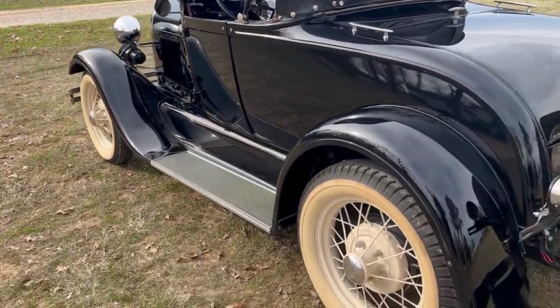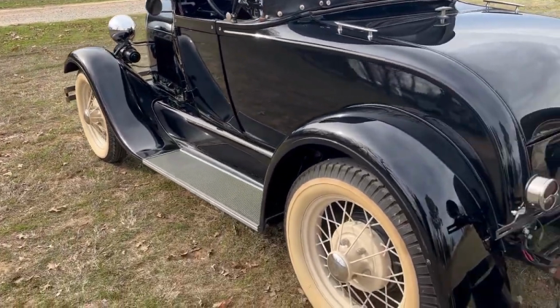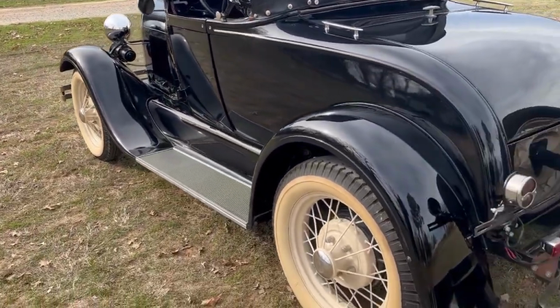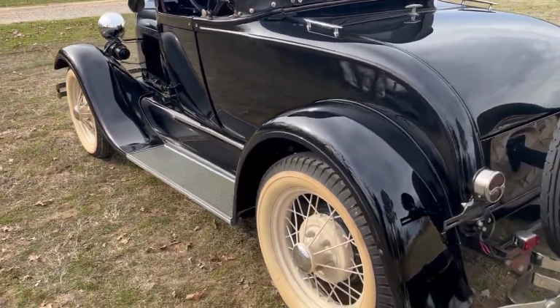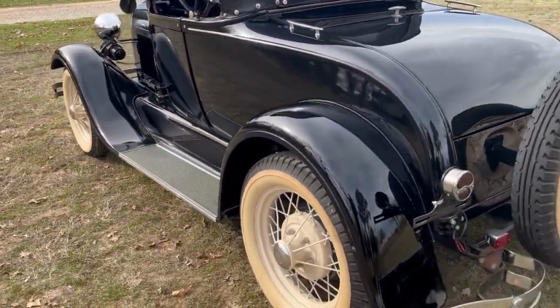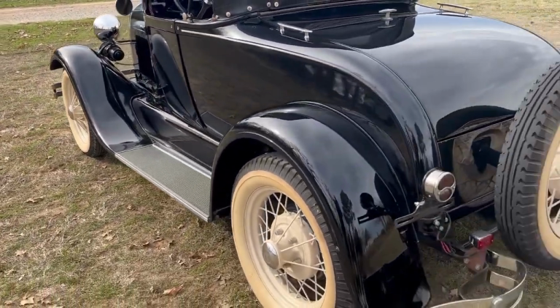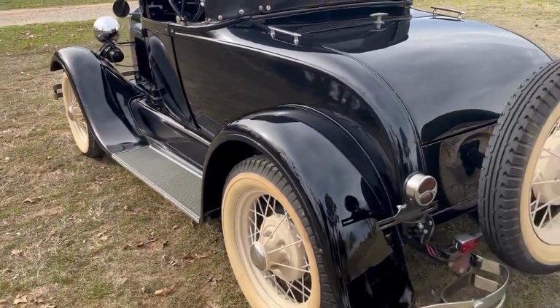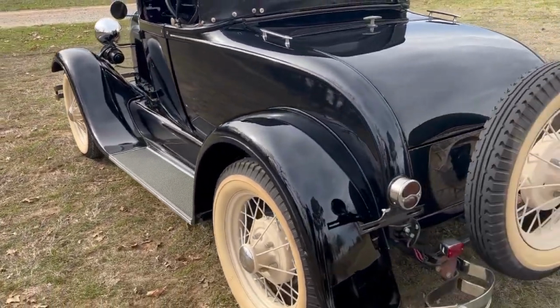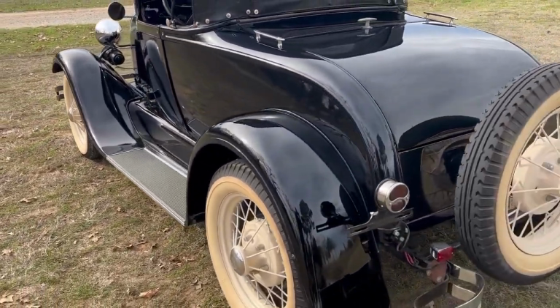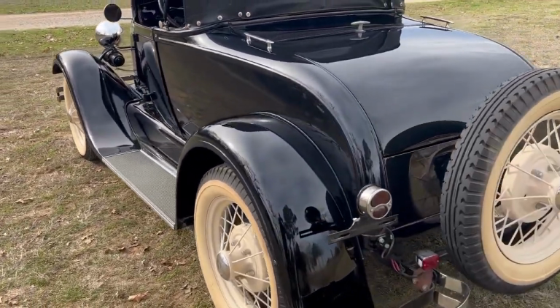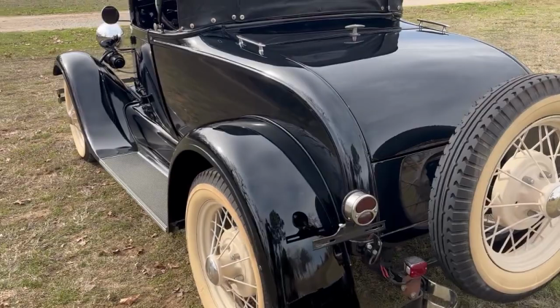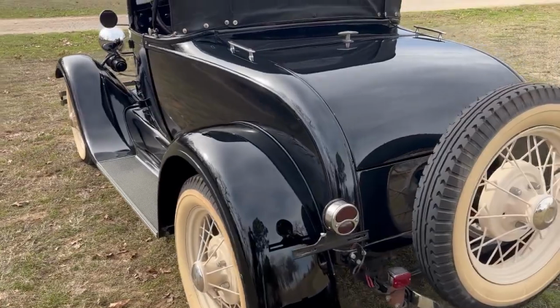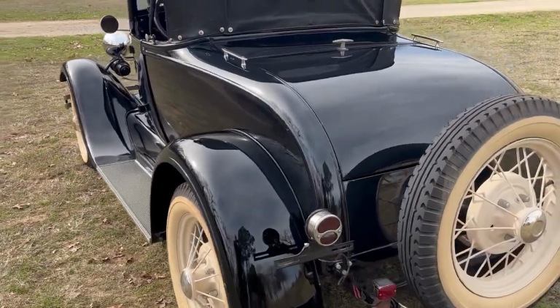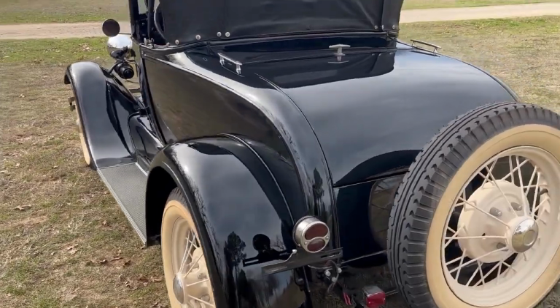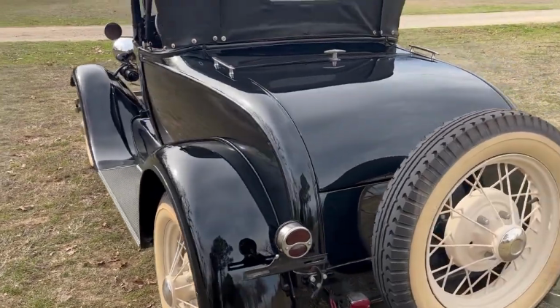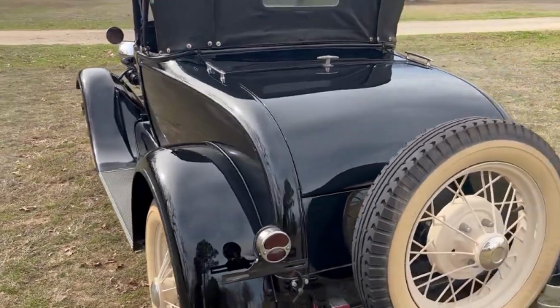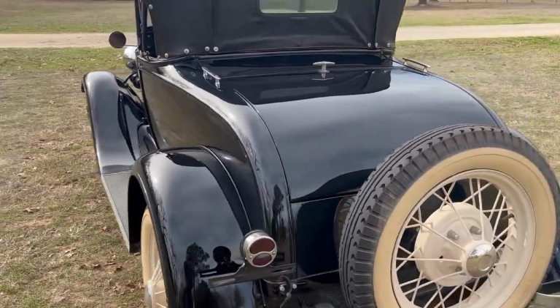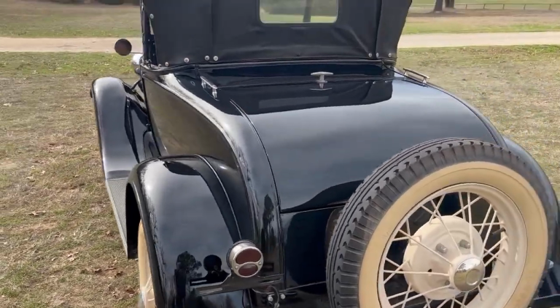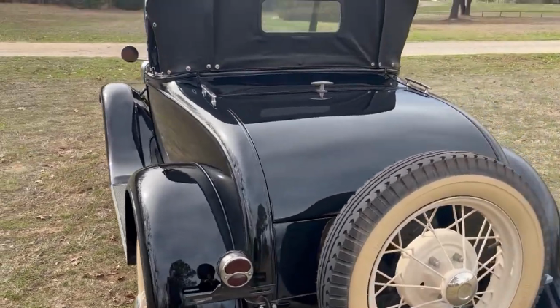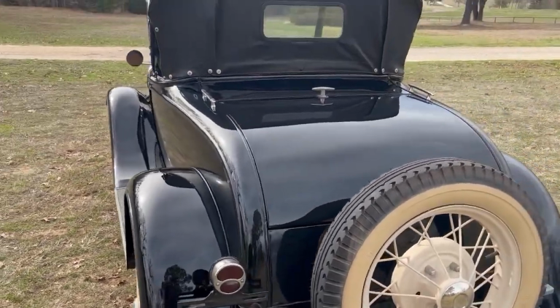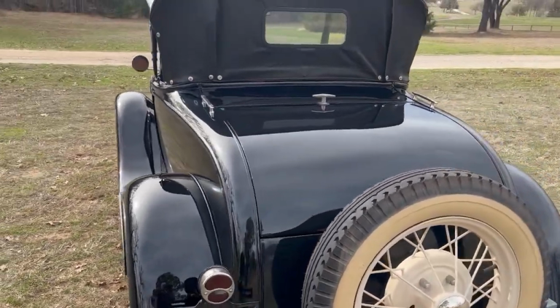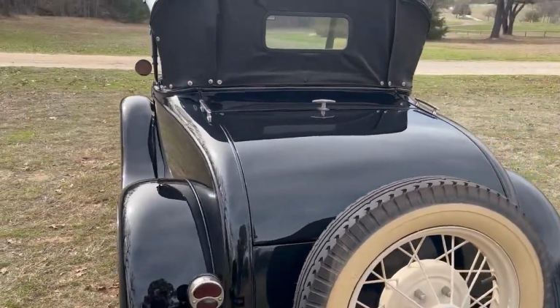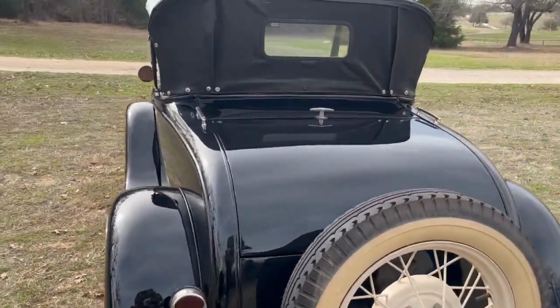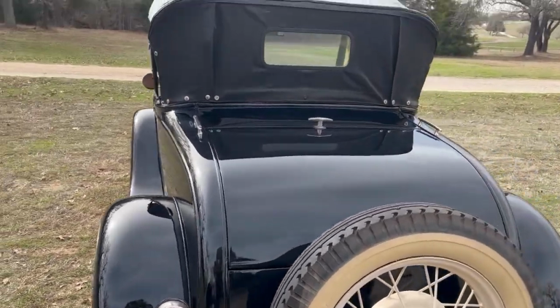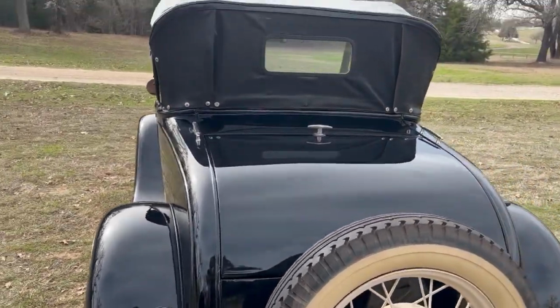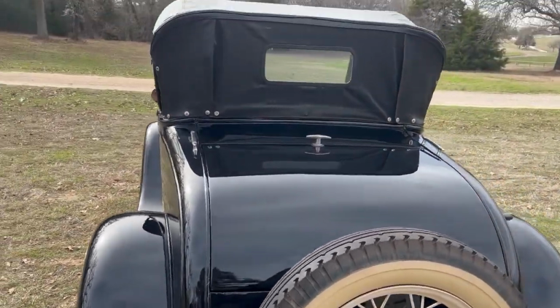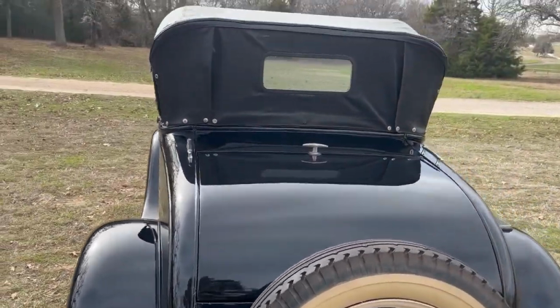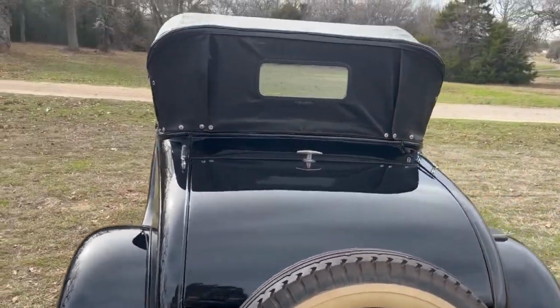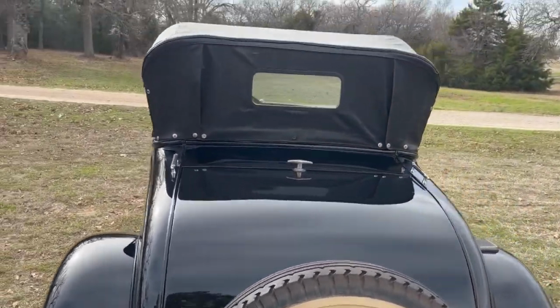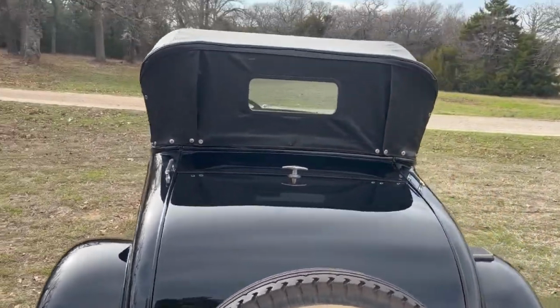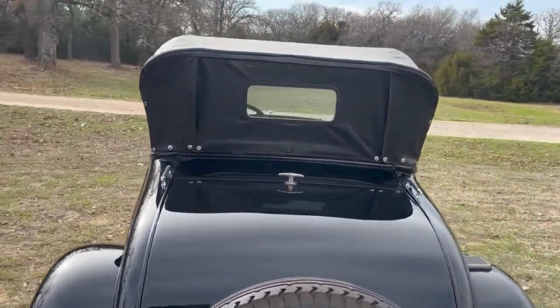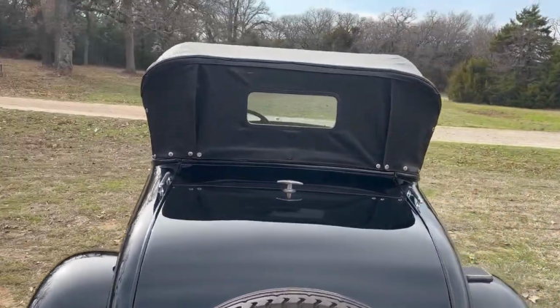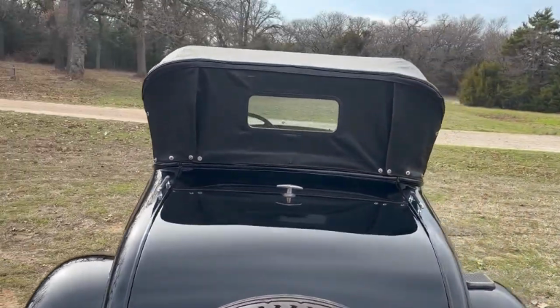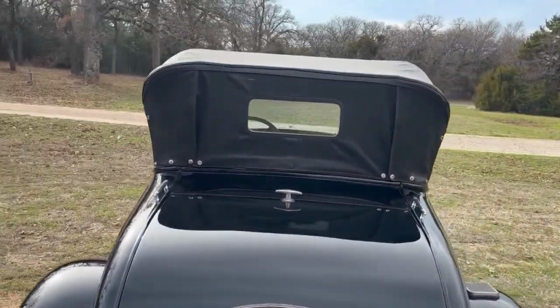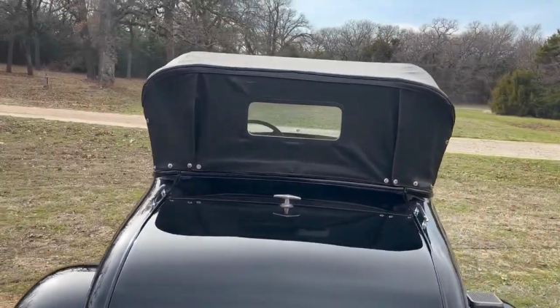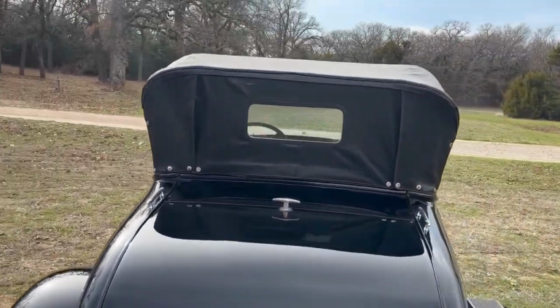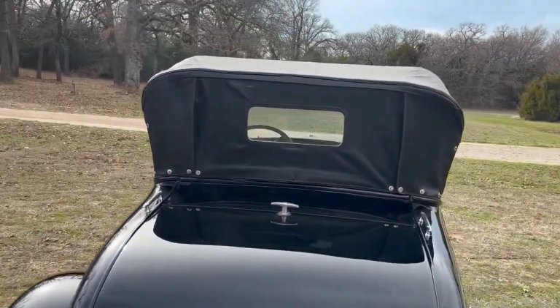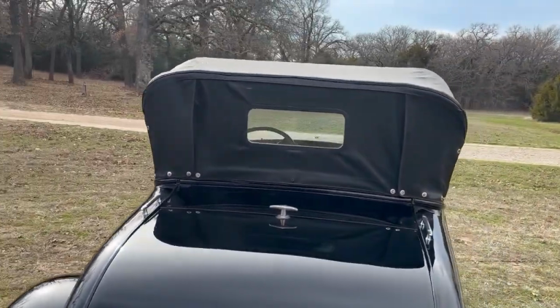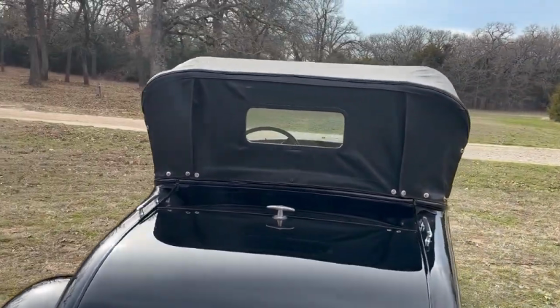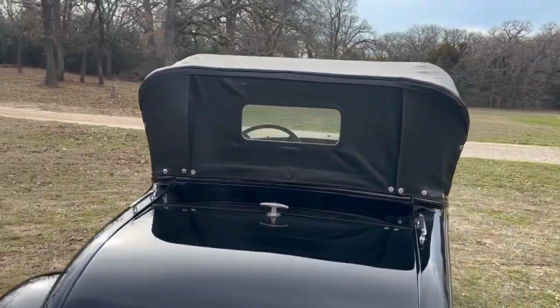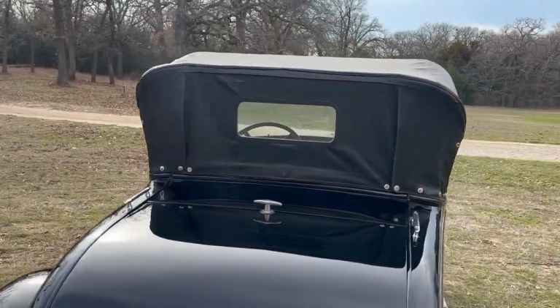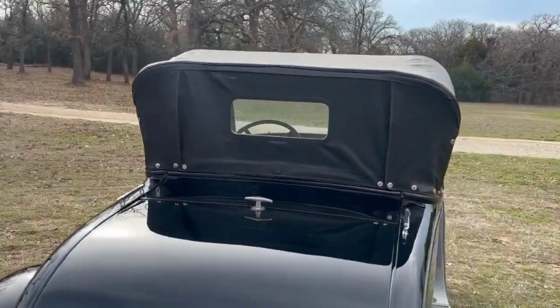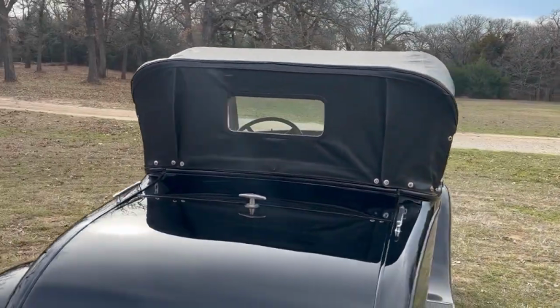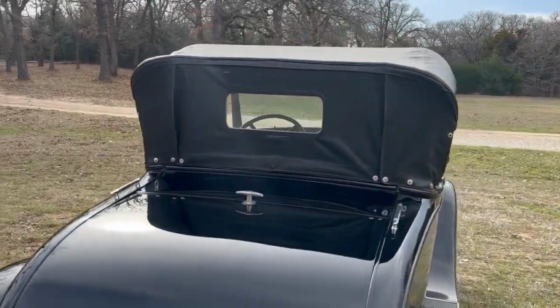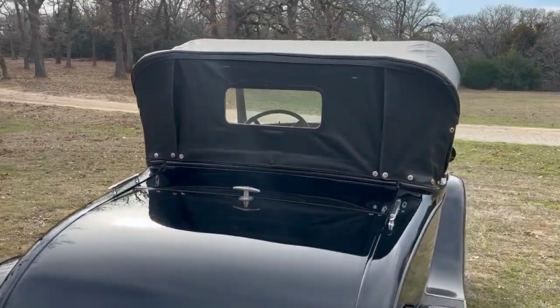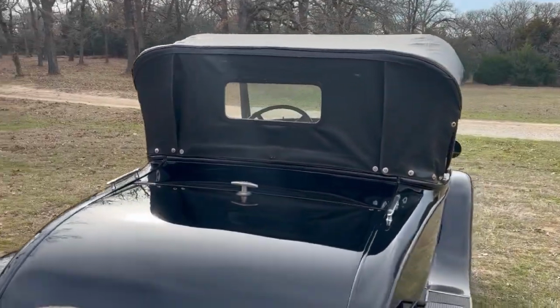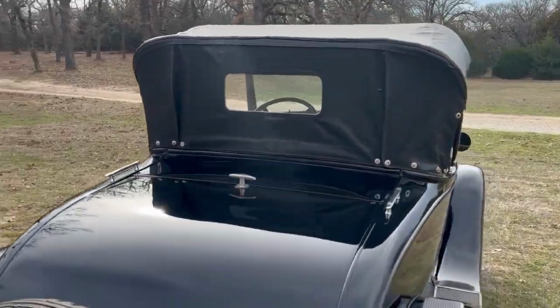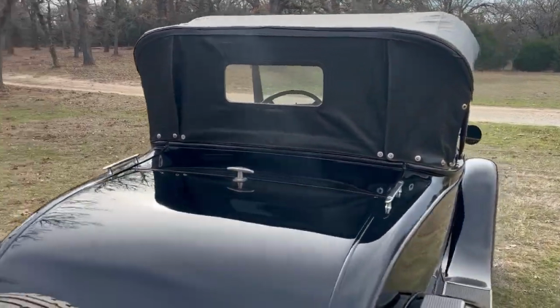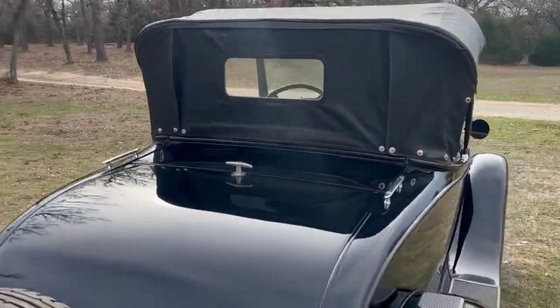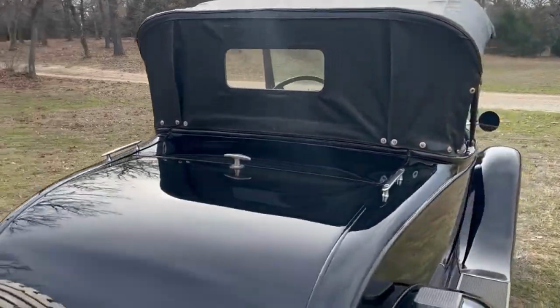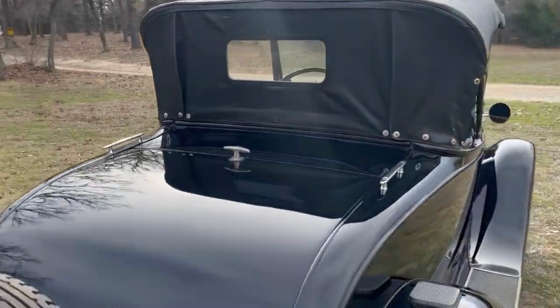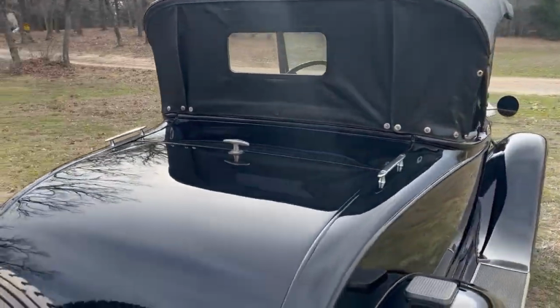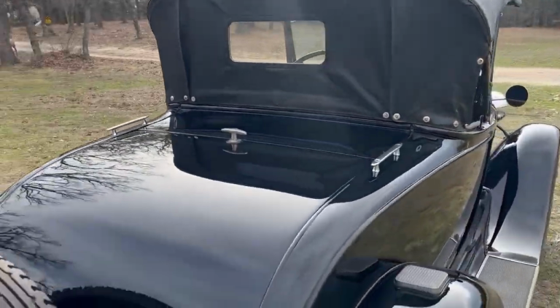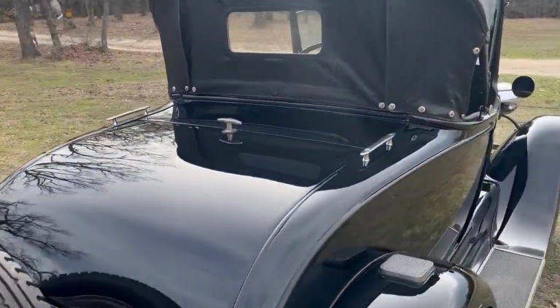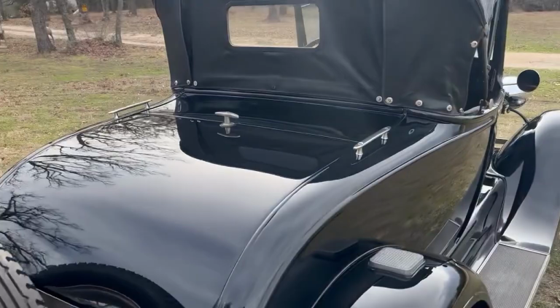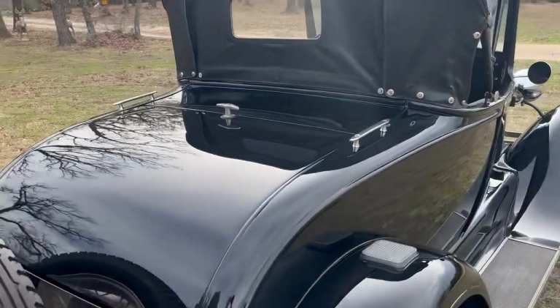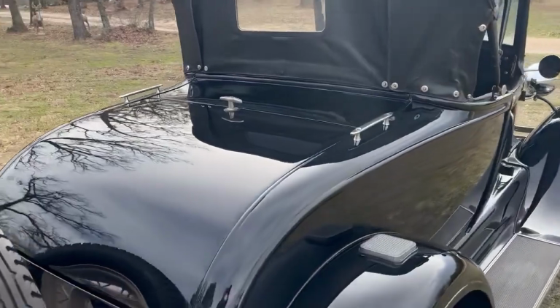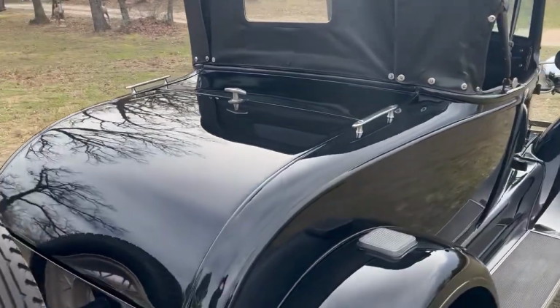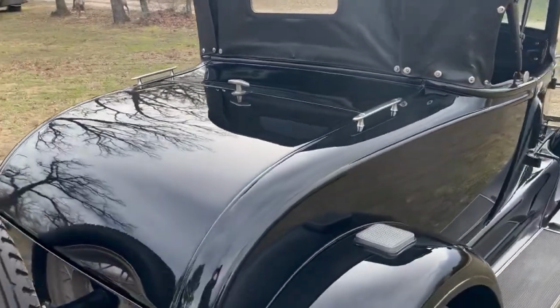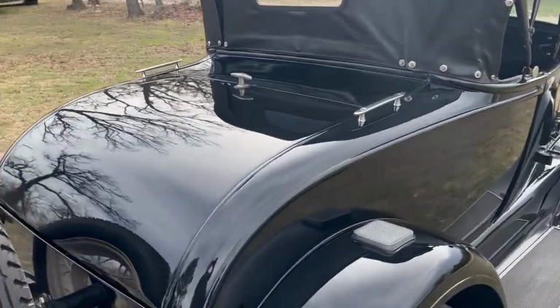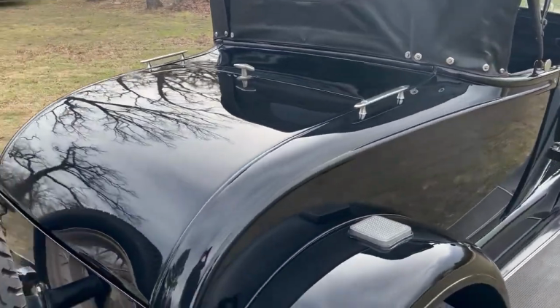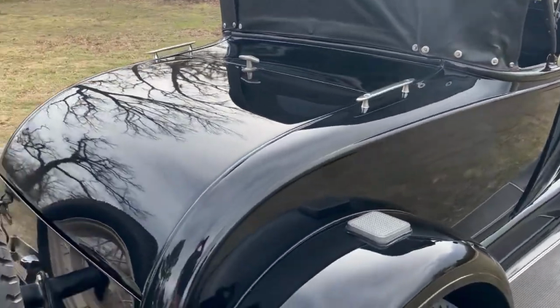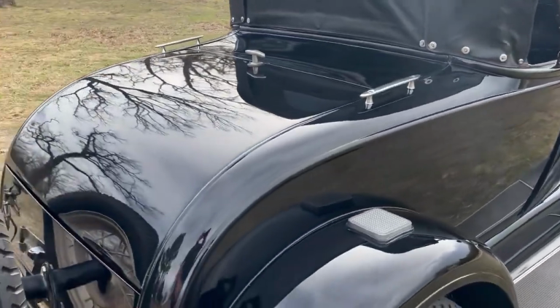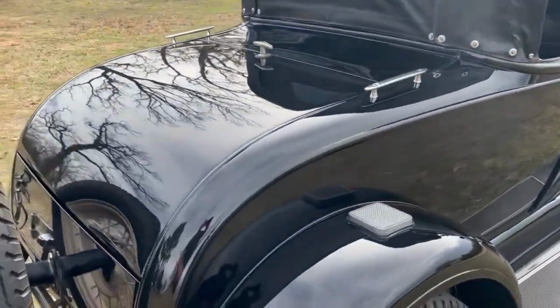Tires are in great shape. Convertible top is in great shape — it folds down, making it into a true convertible.